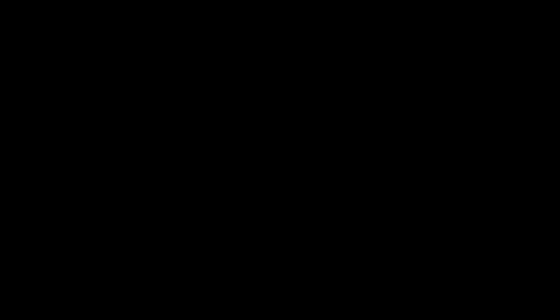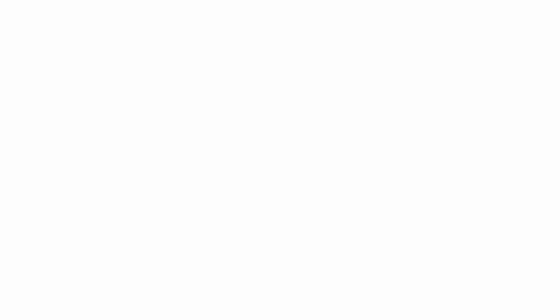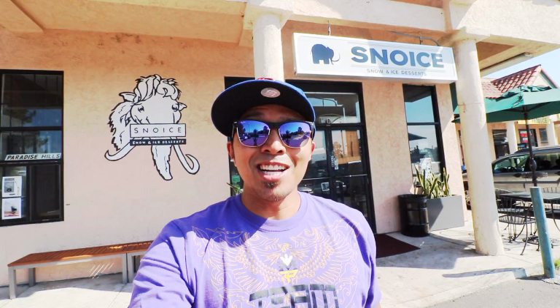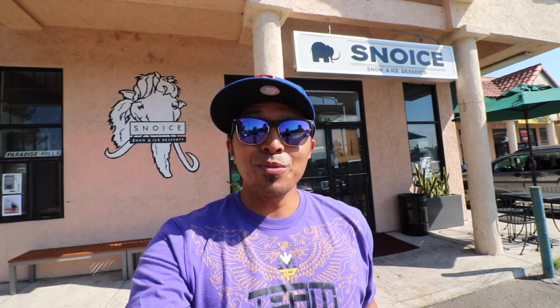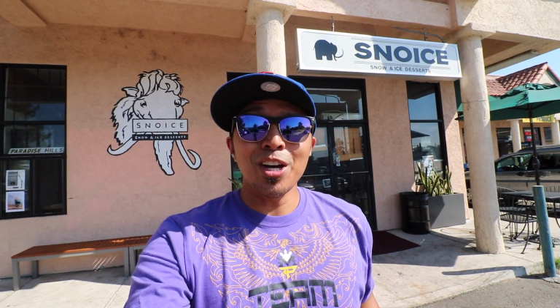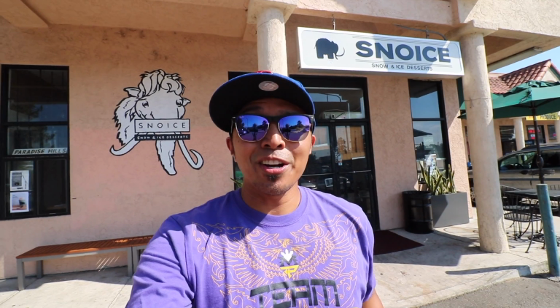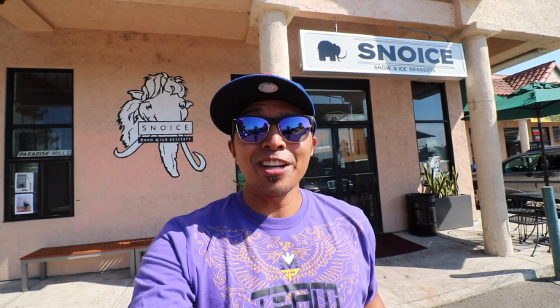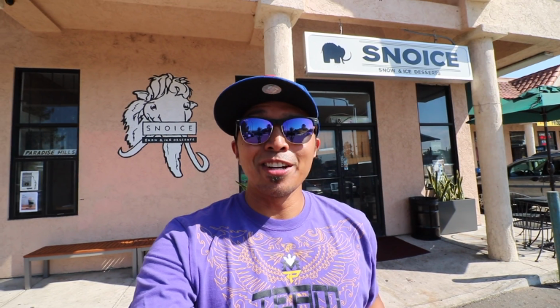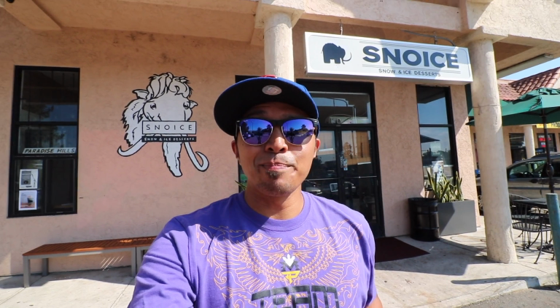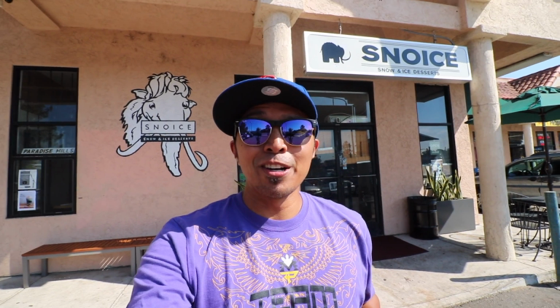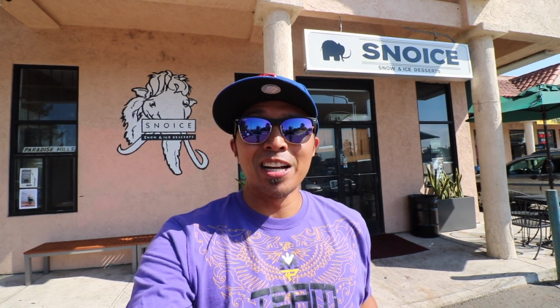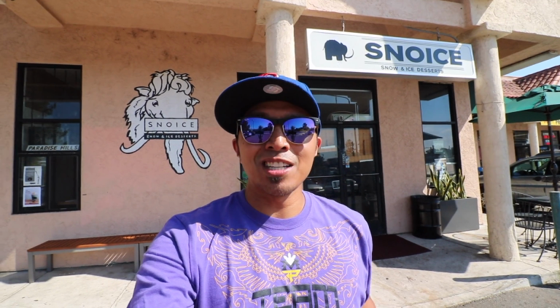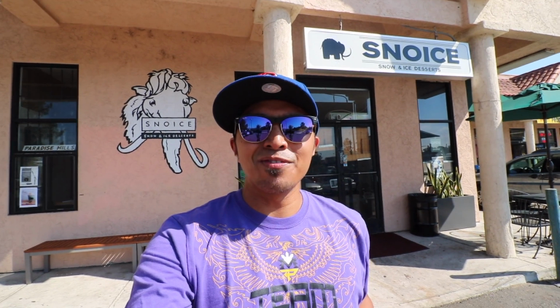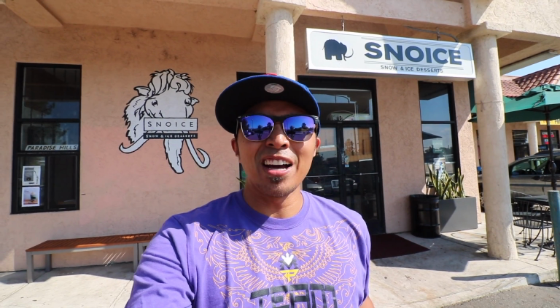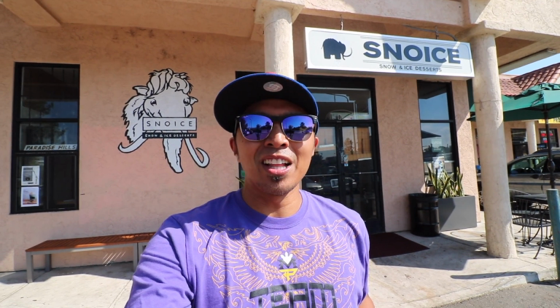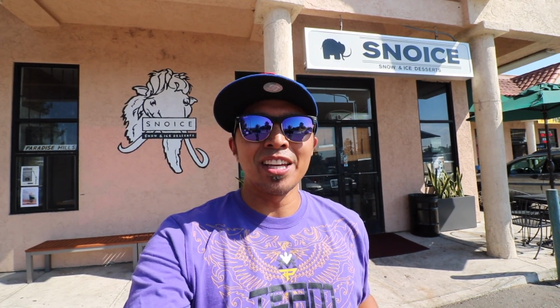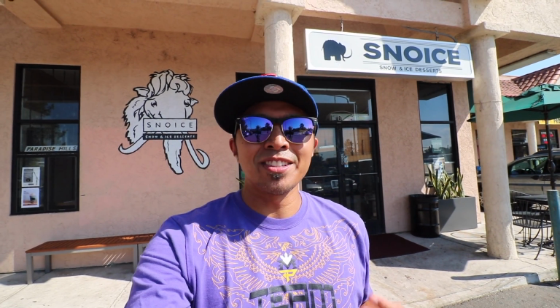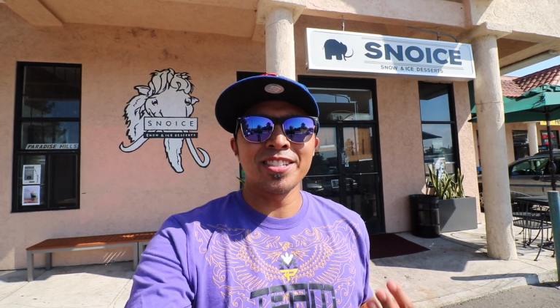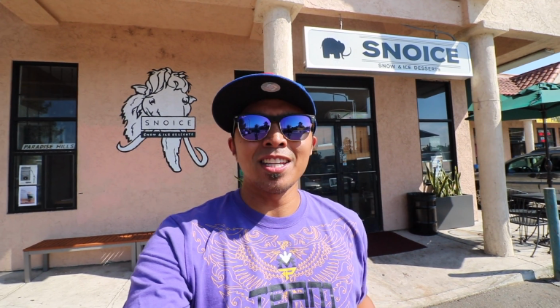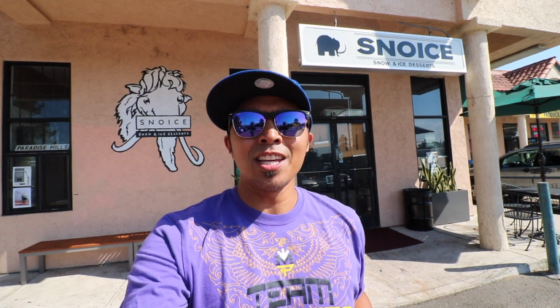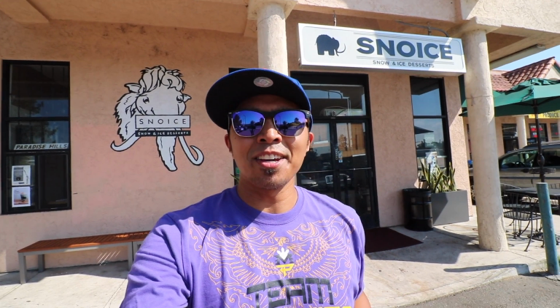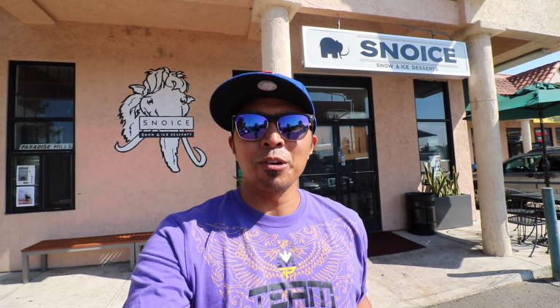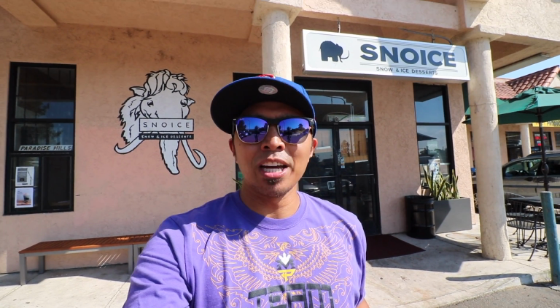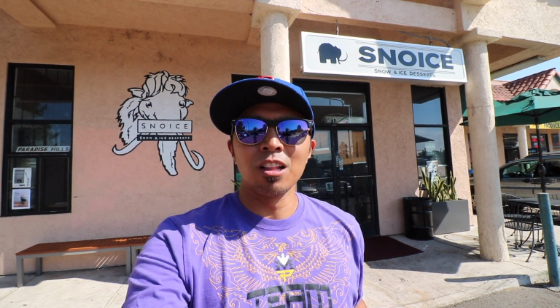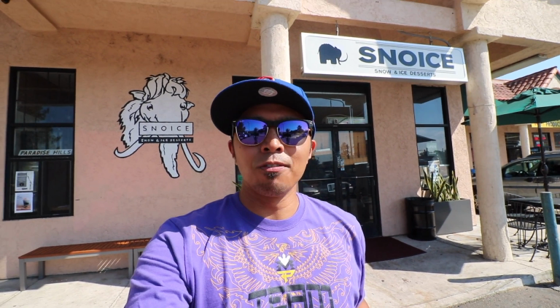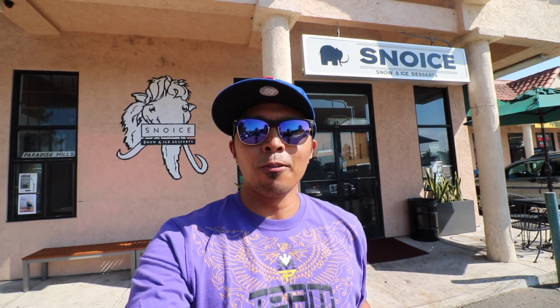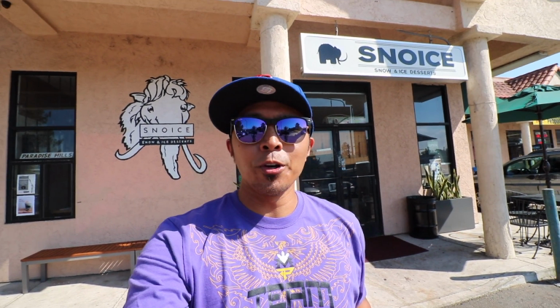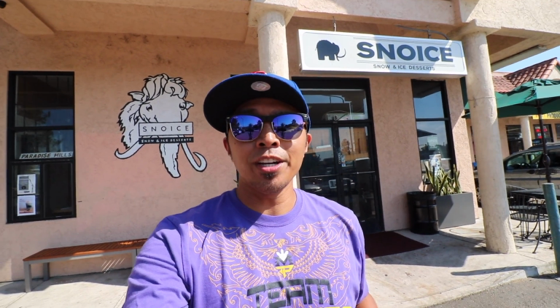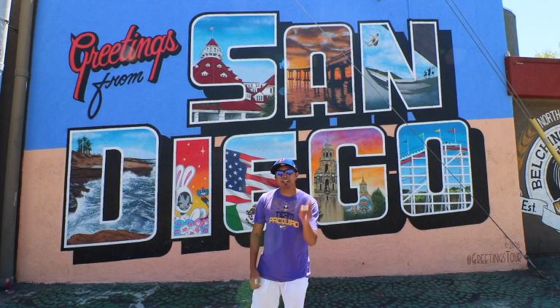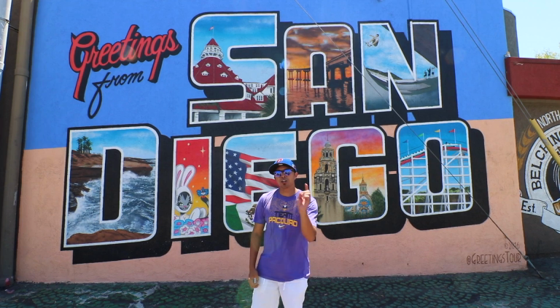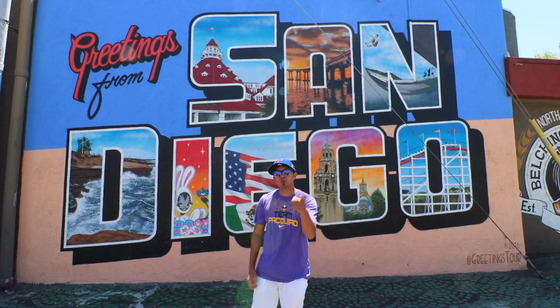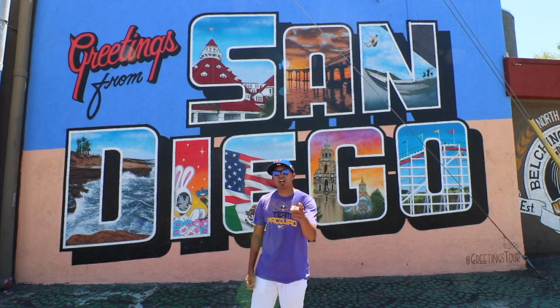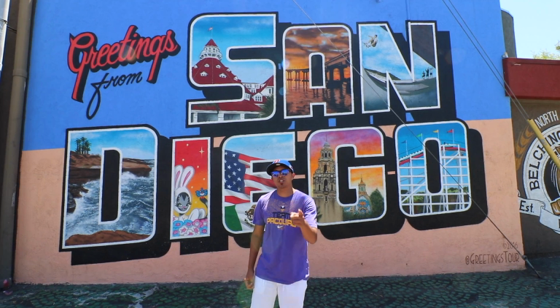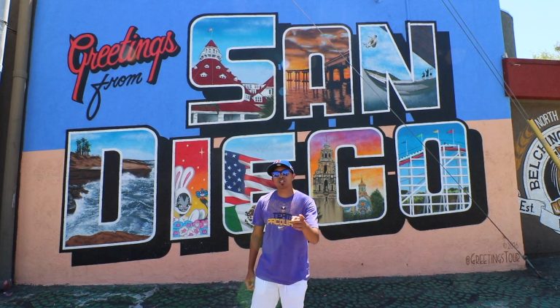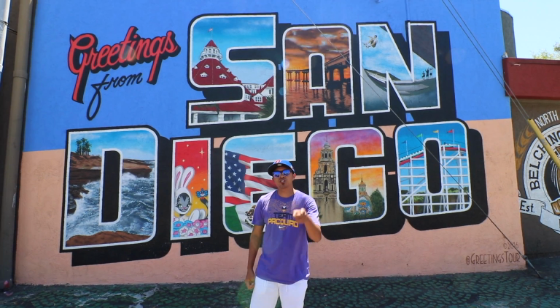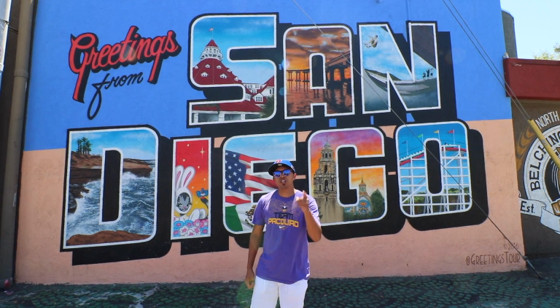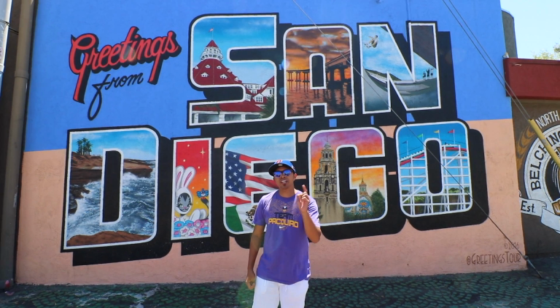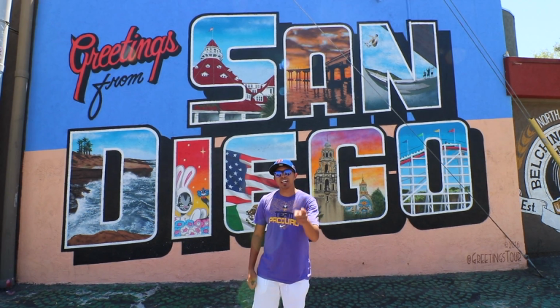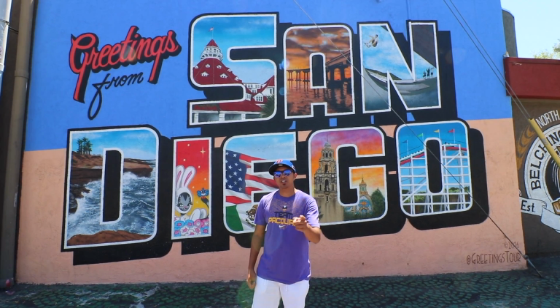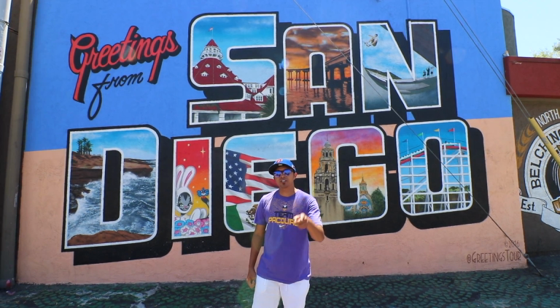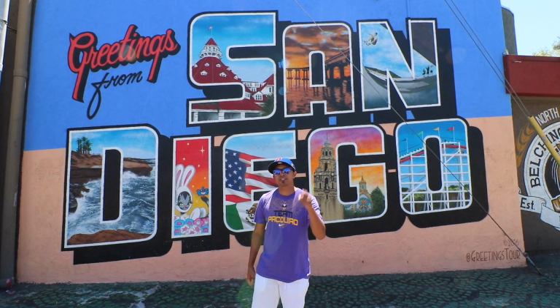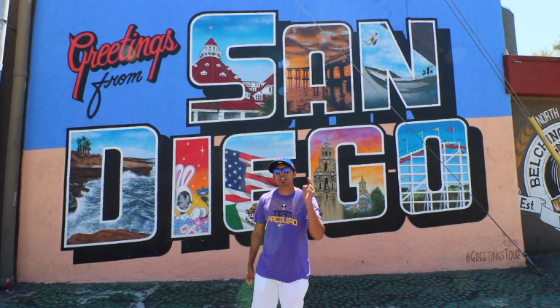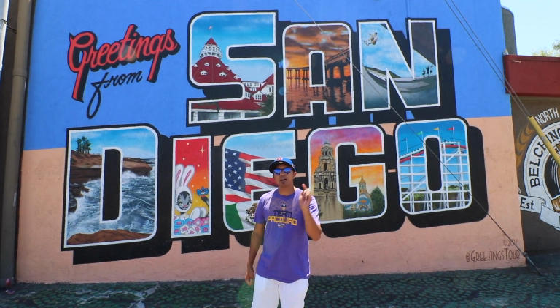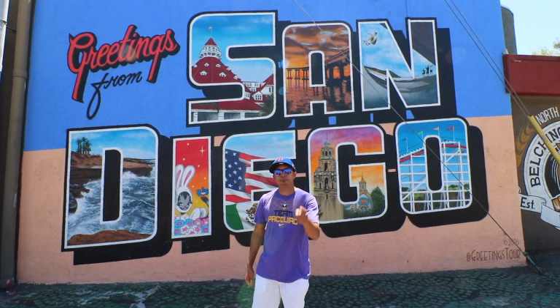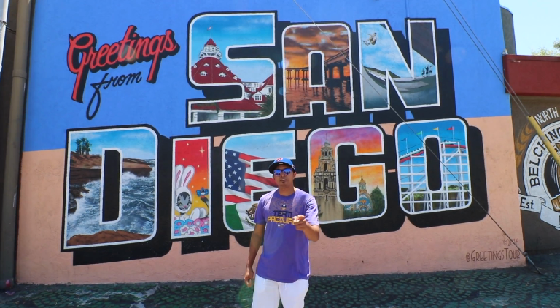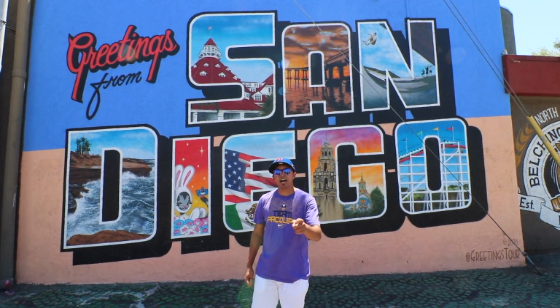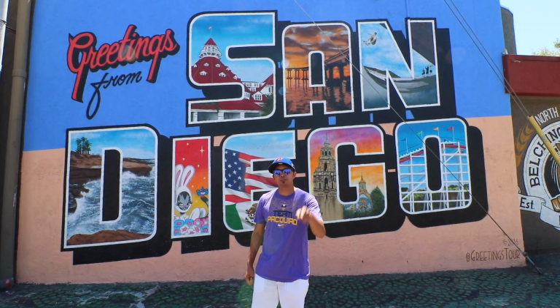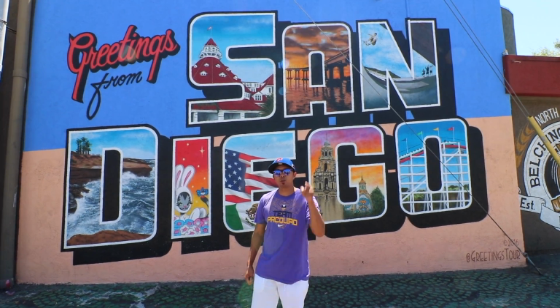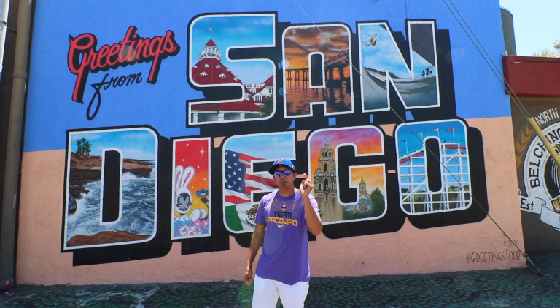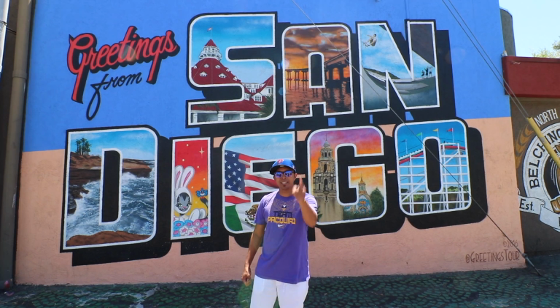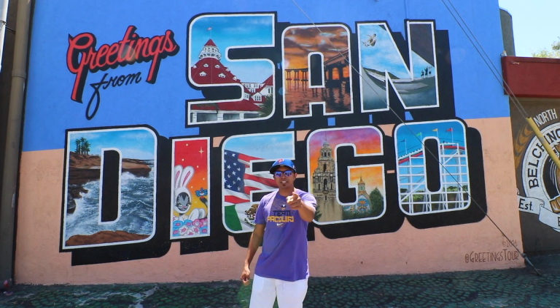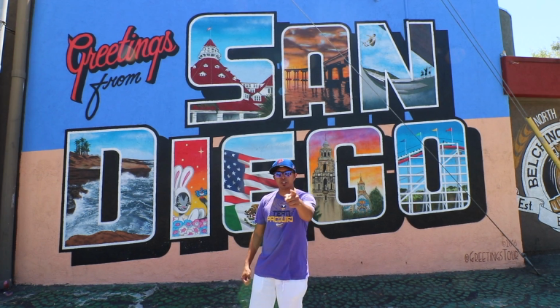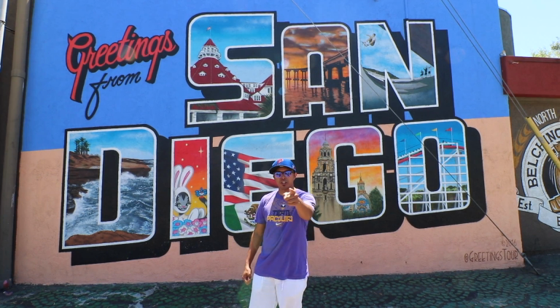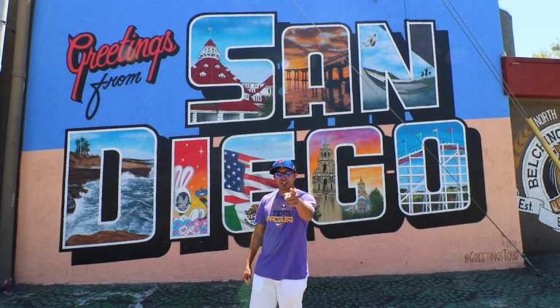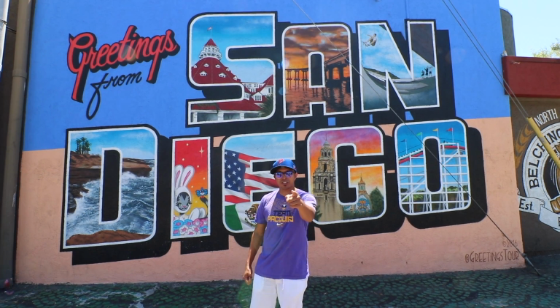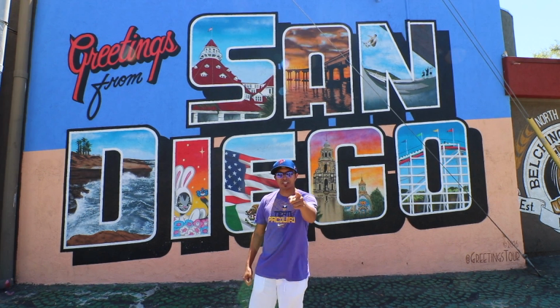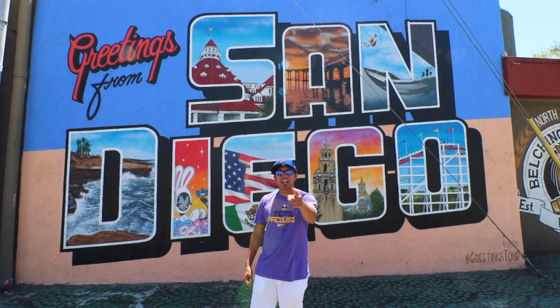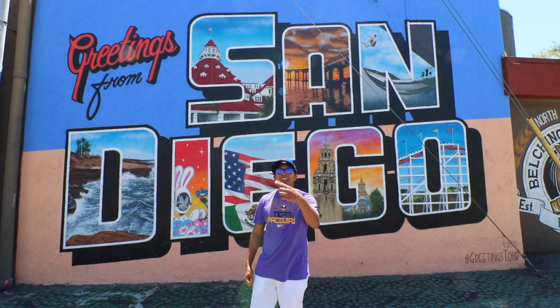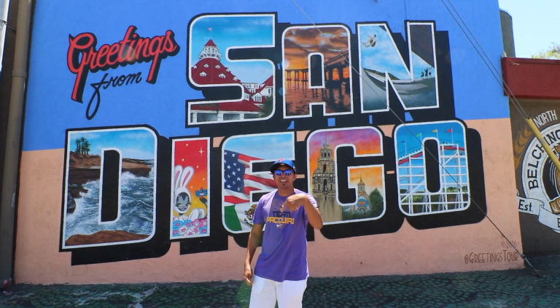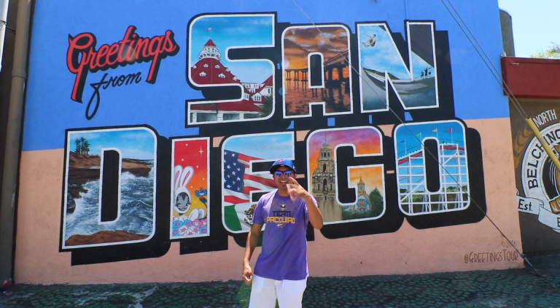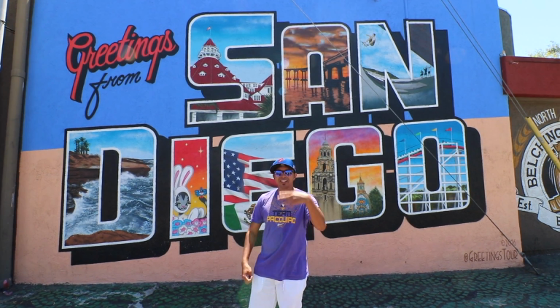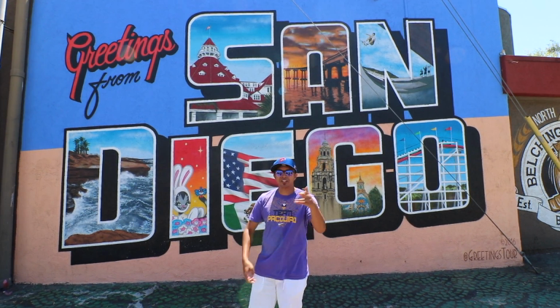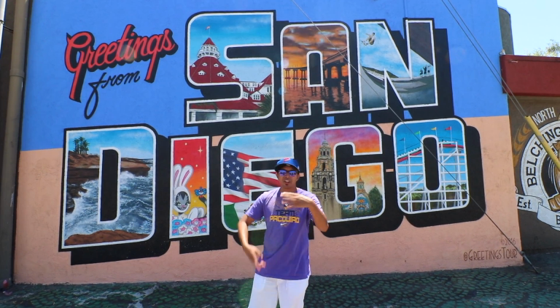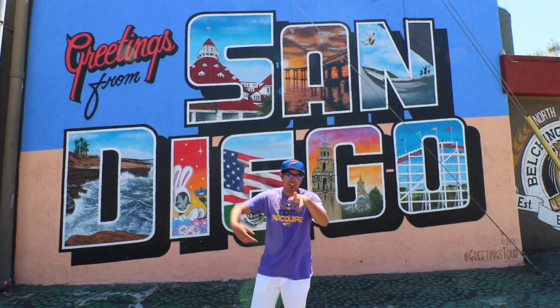We are here in Paradise Valley in San Diego, California. You're watching J. Case's Top 5 Ube Desserts. Let's go!